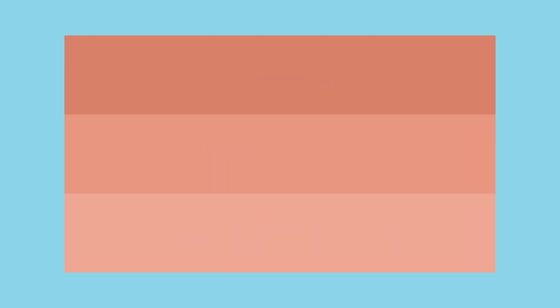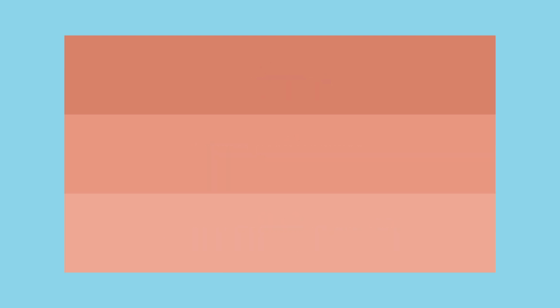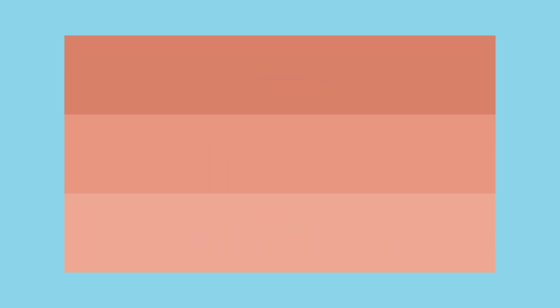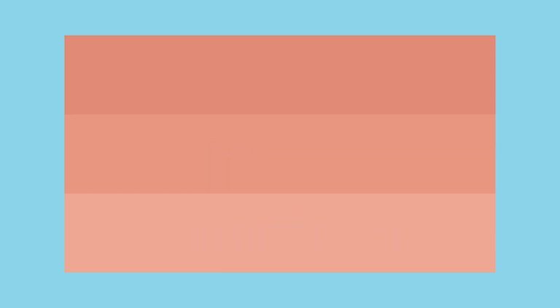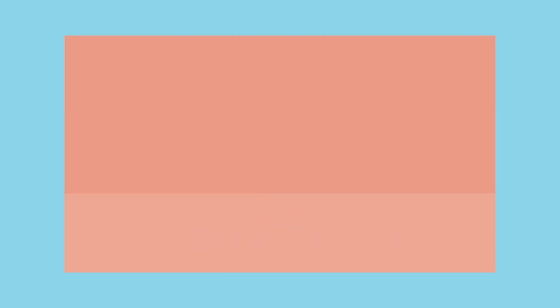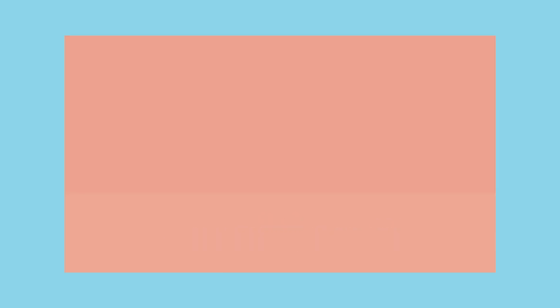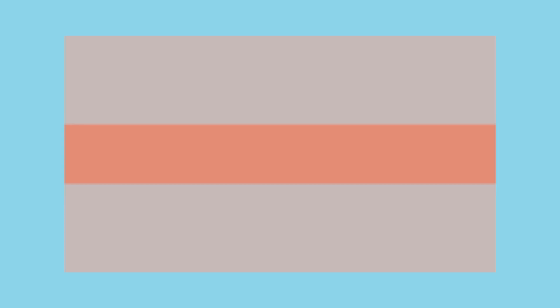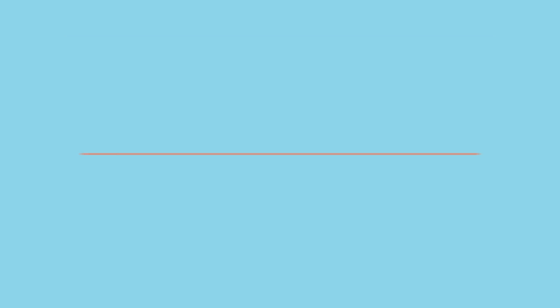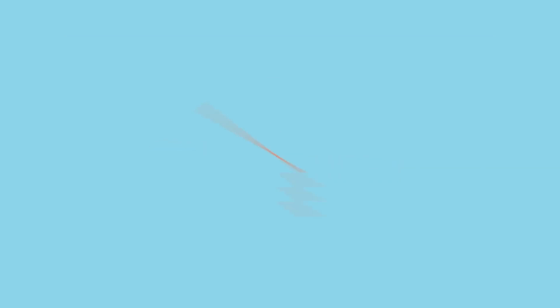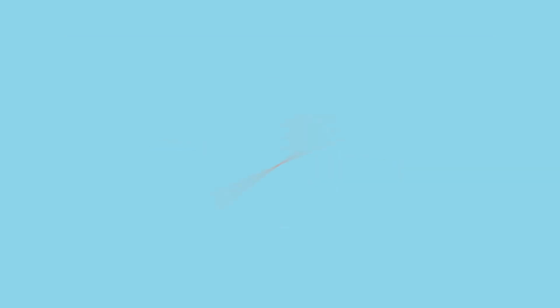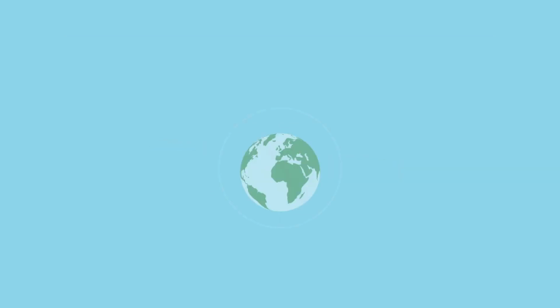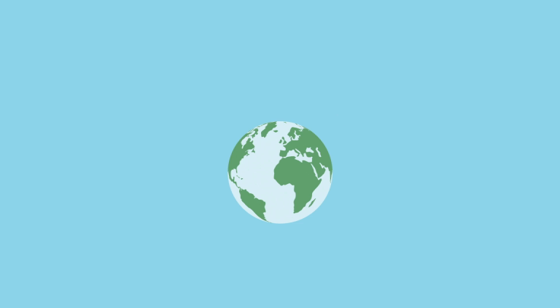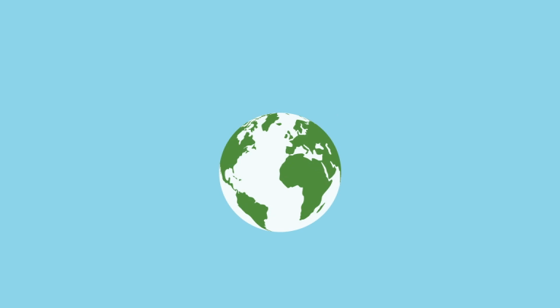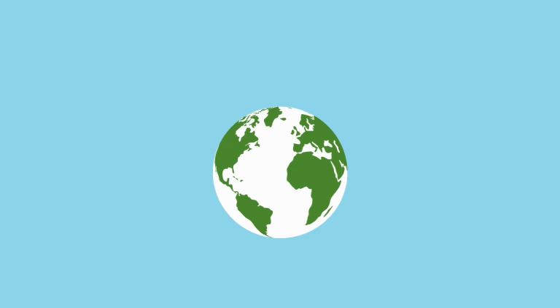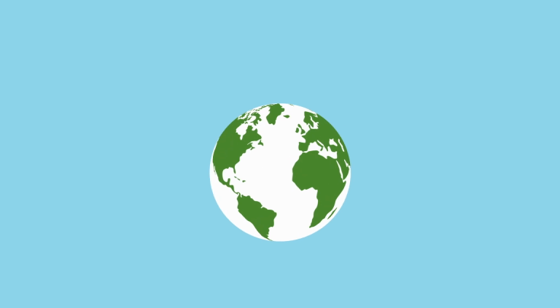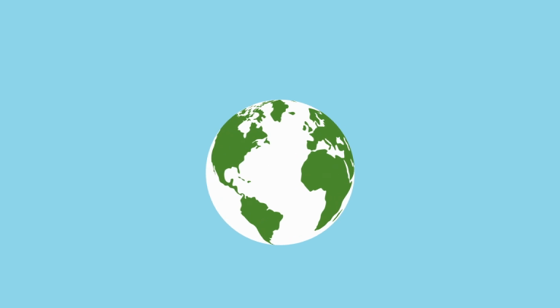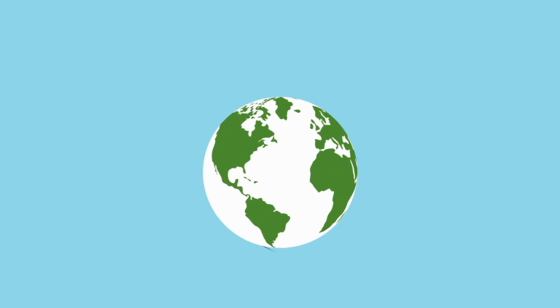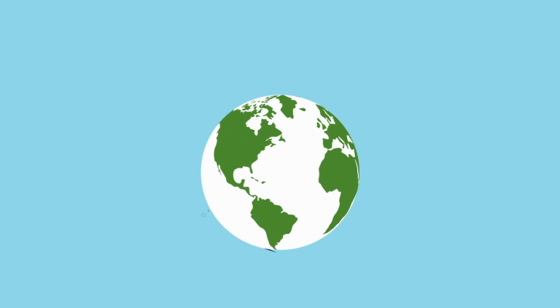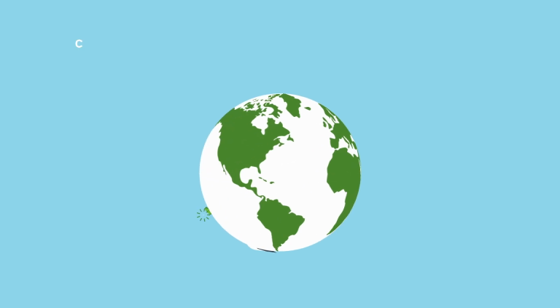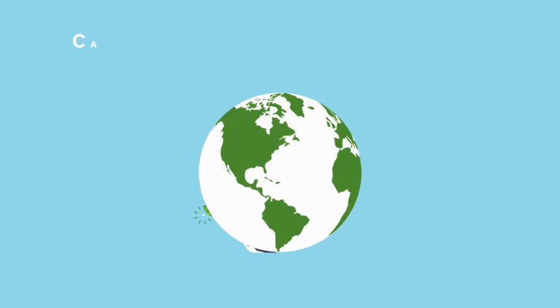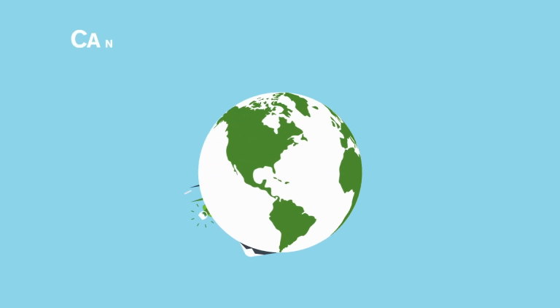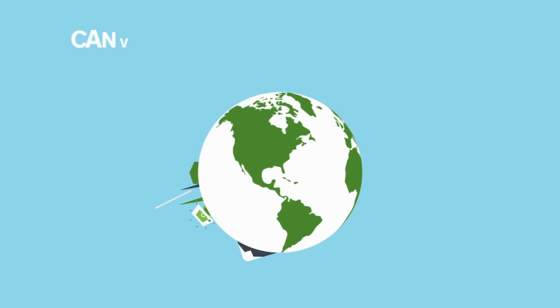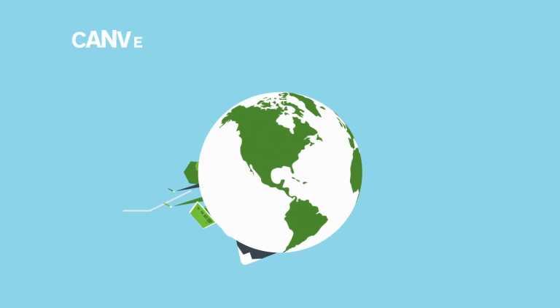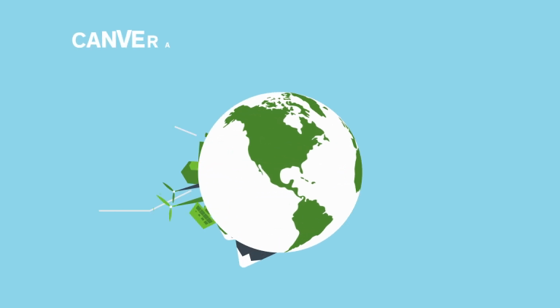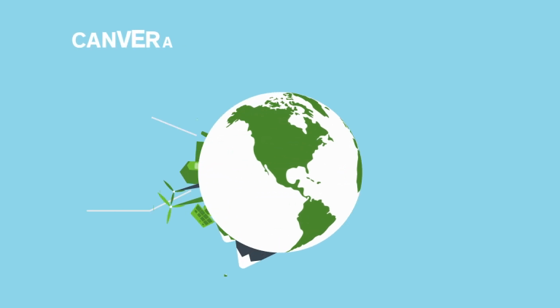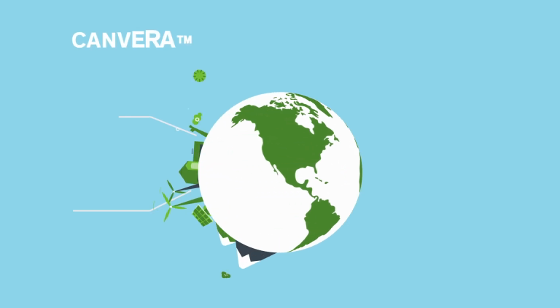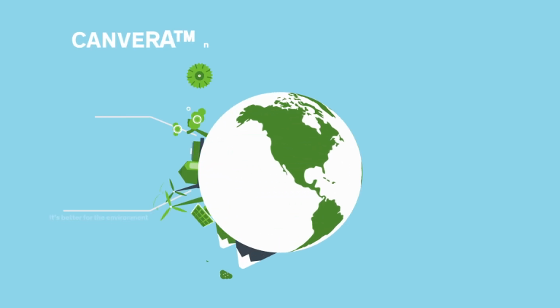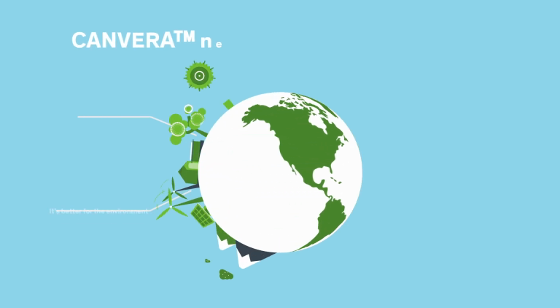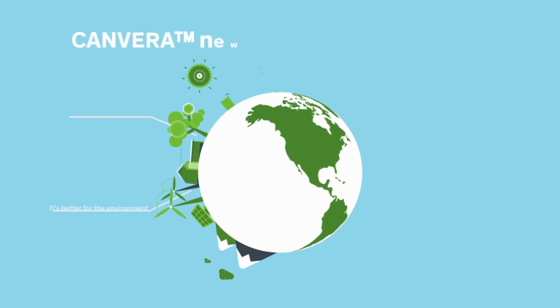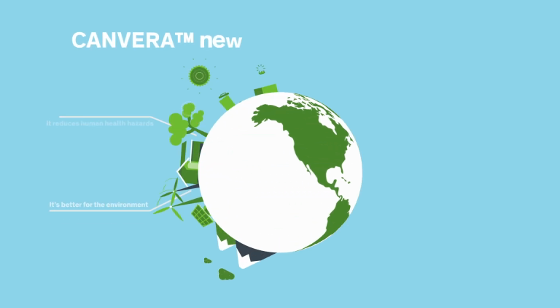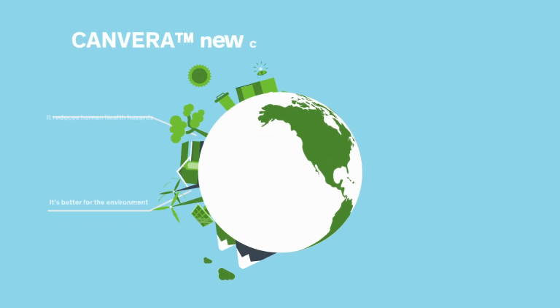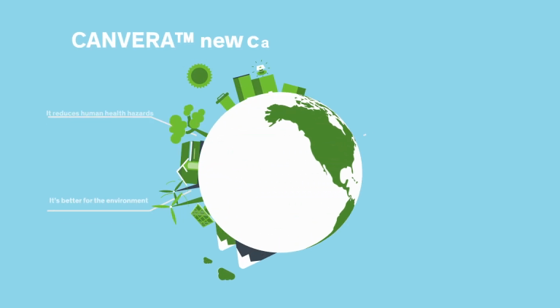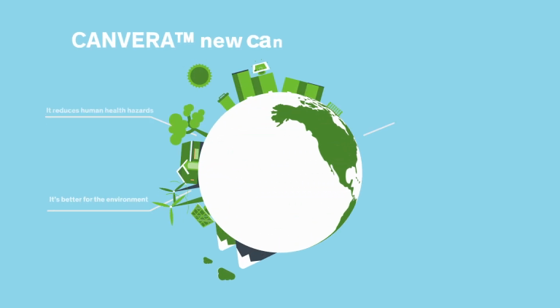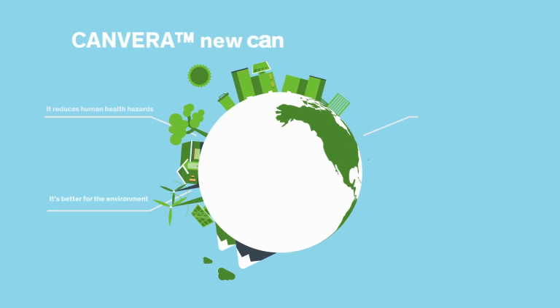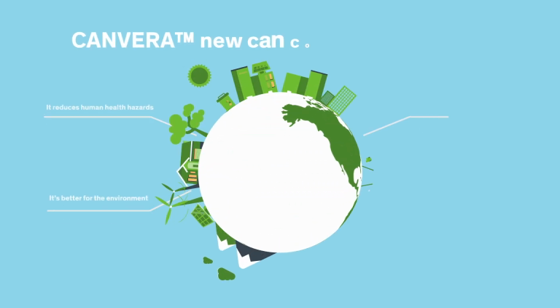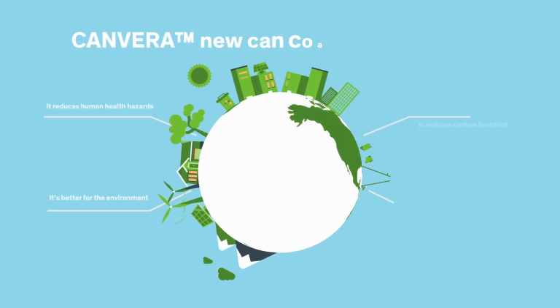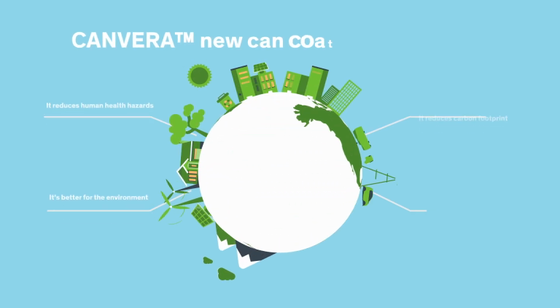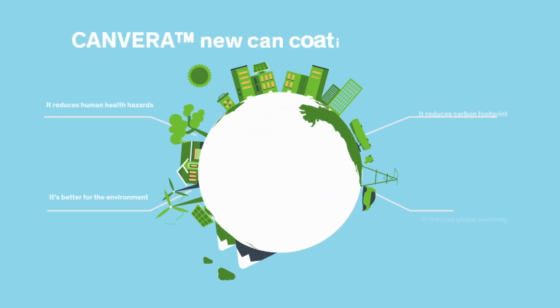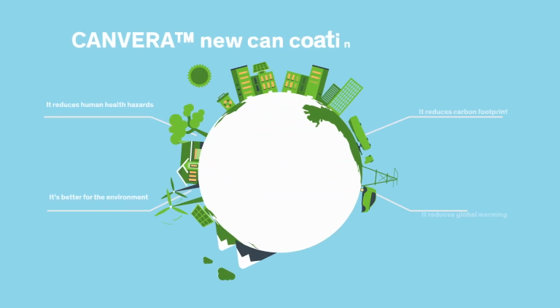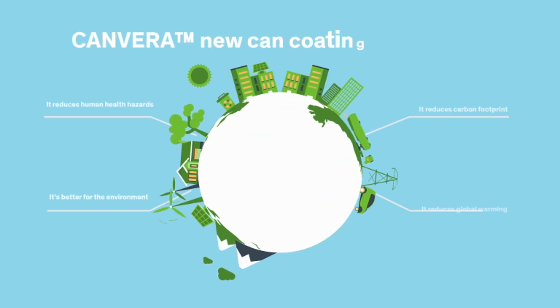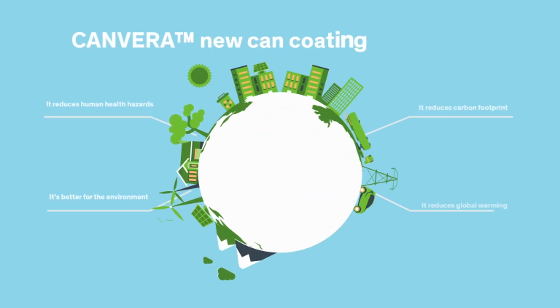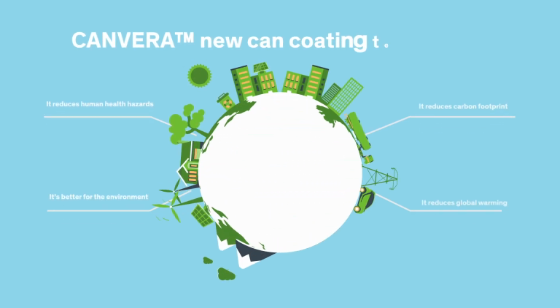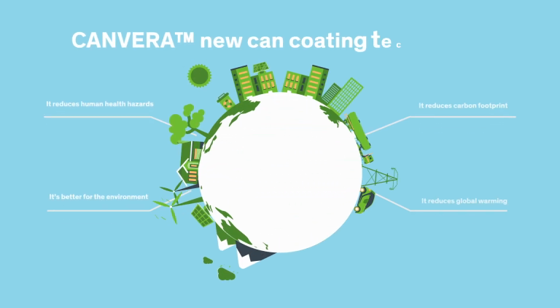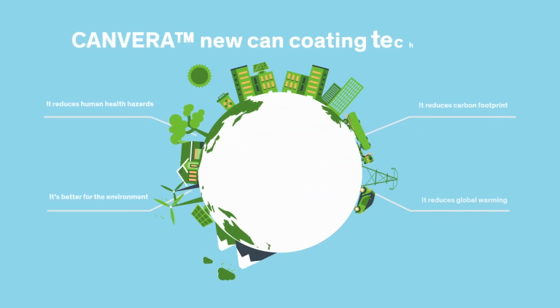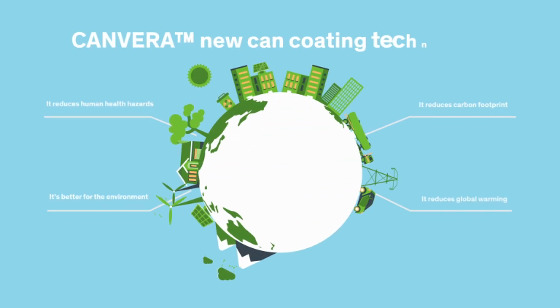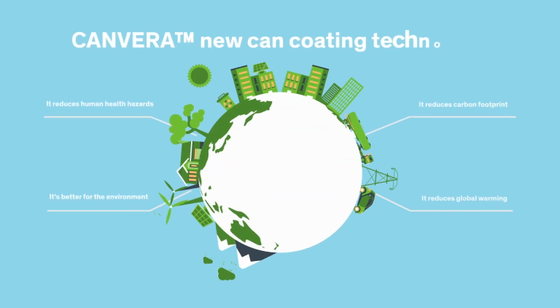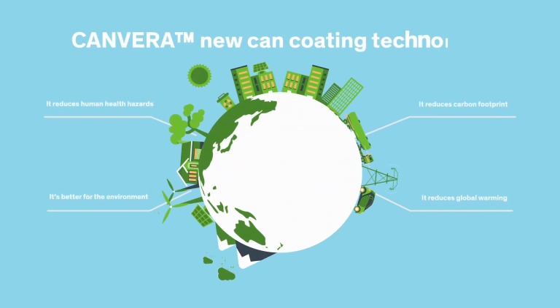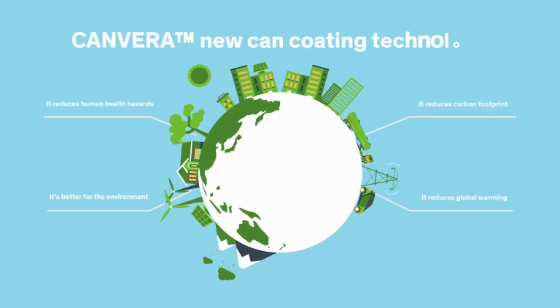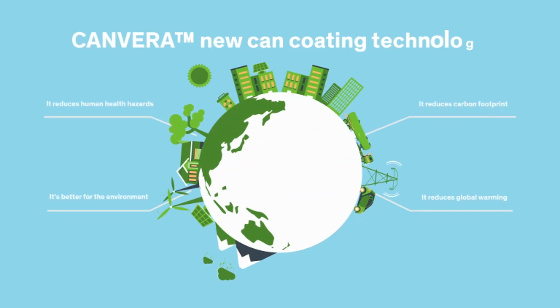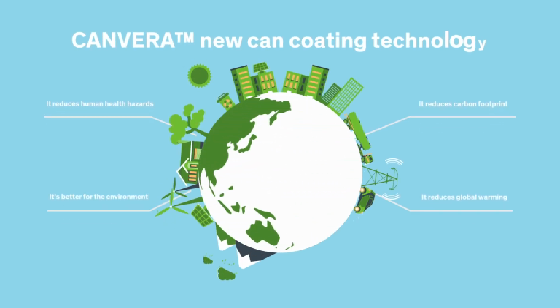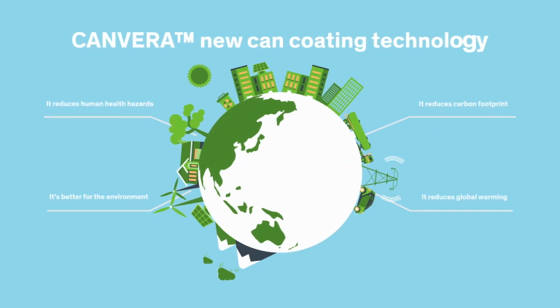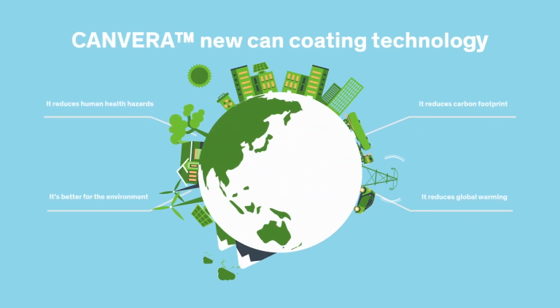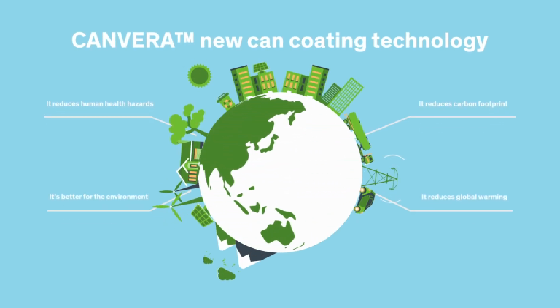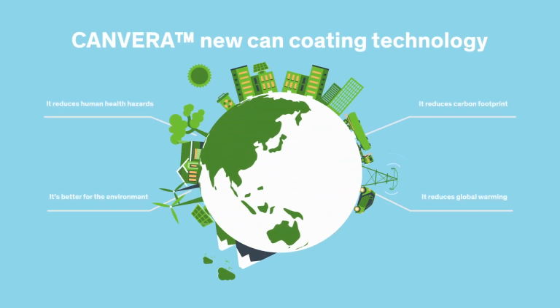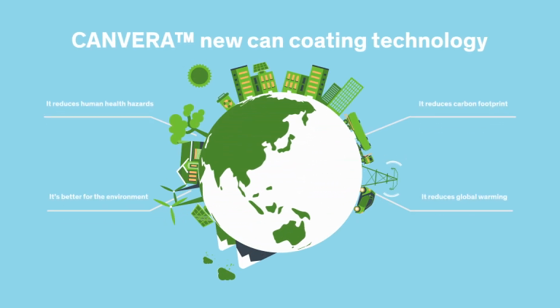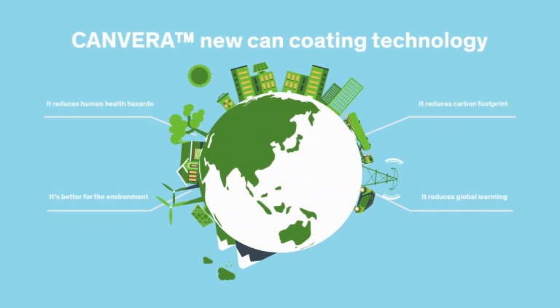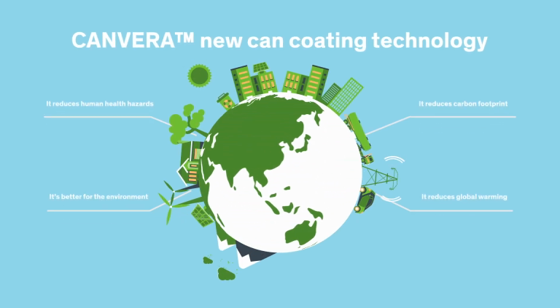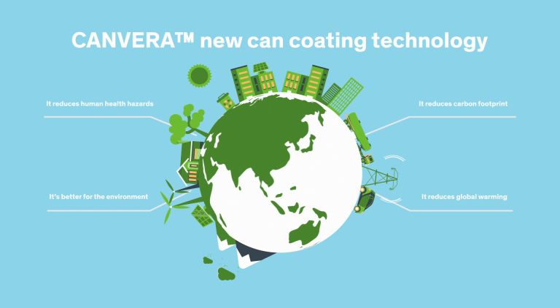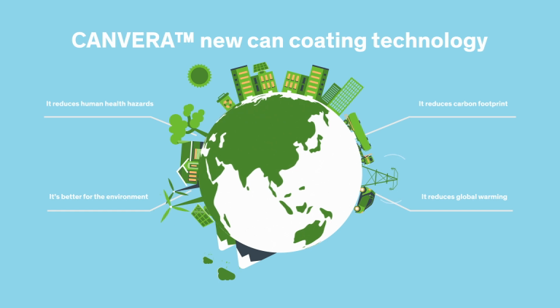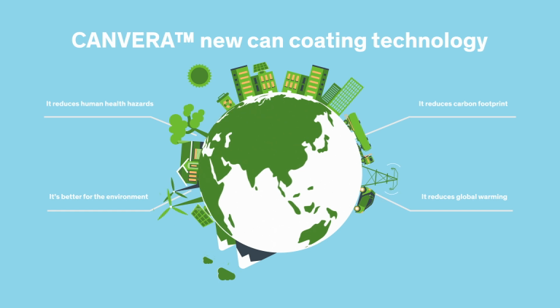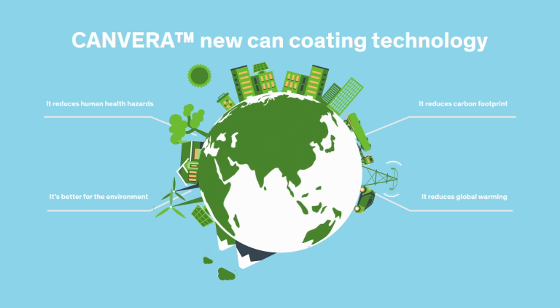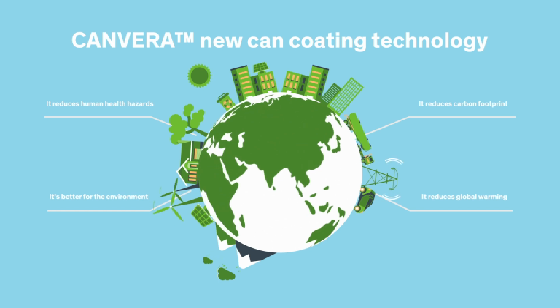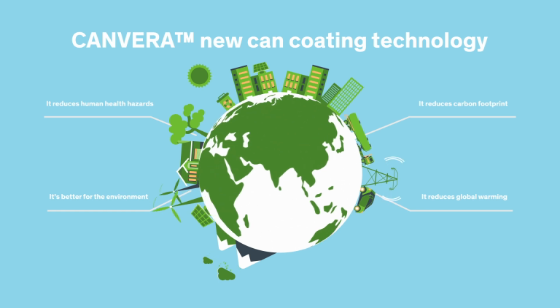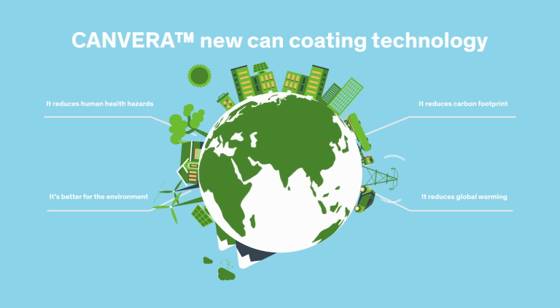It's a major step forward for can coating technology, a major step forward for health, and a major step forward for the environment.